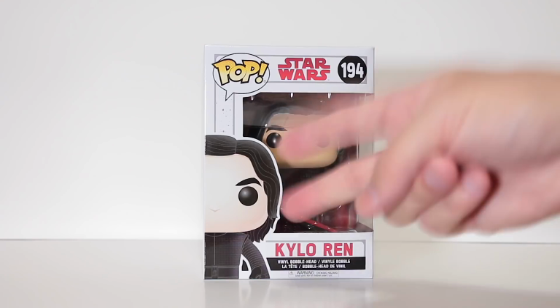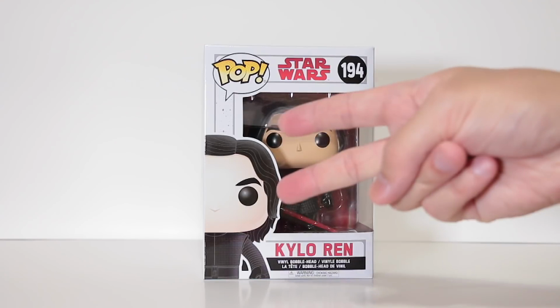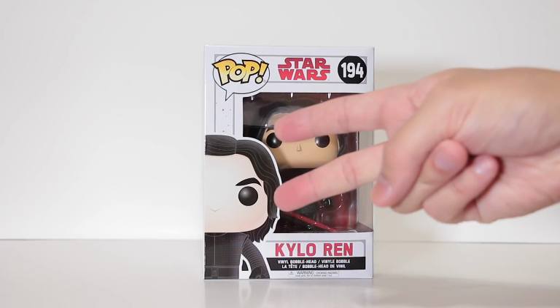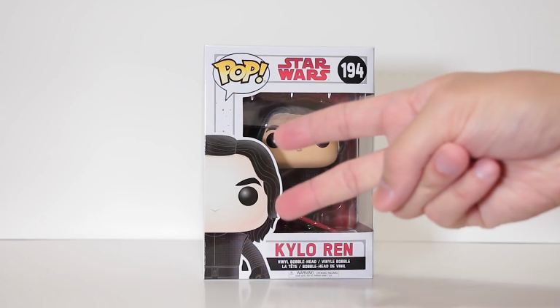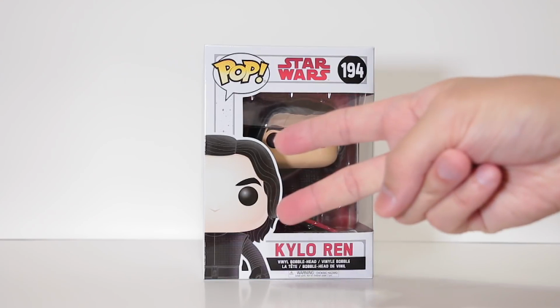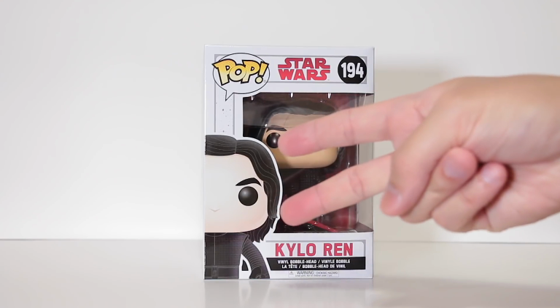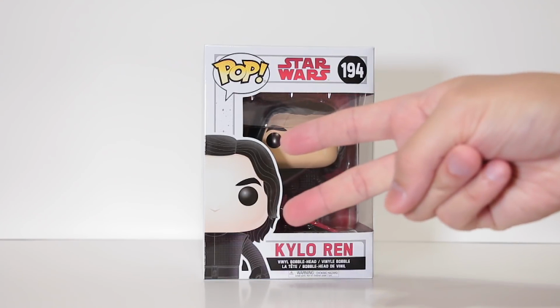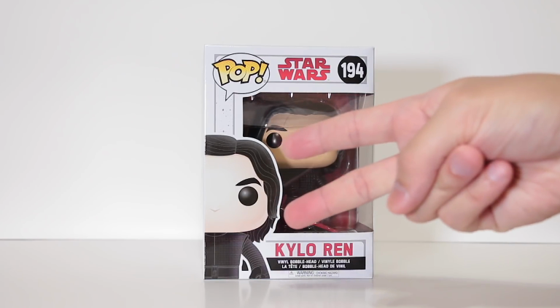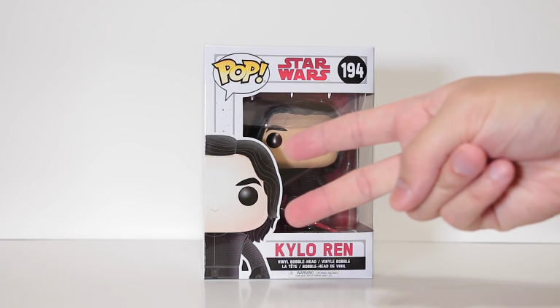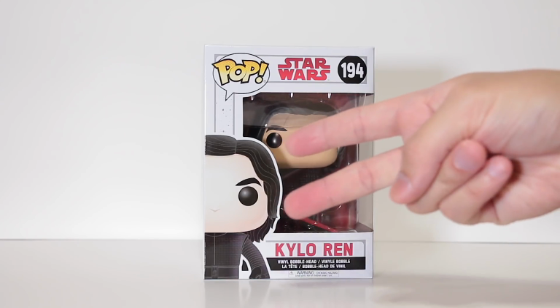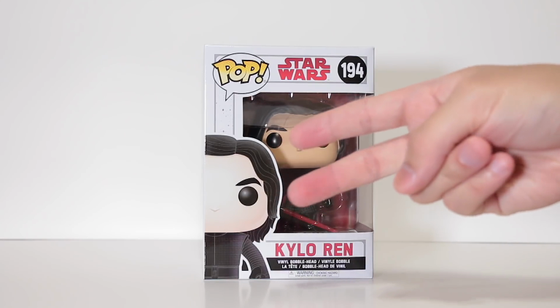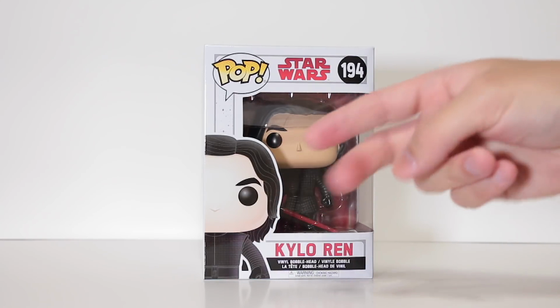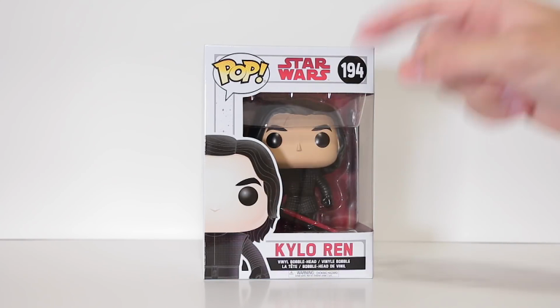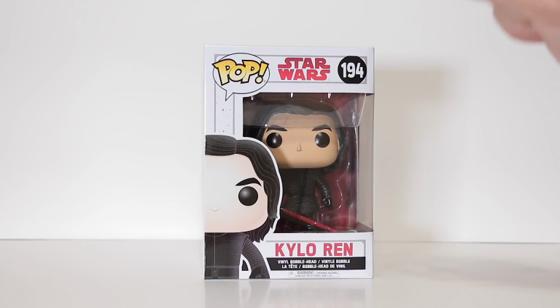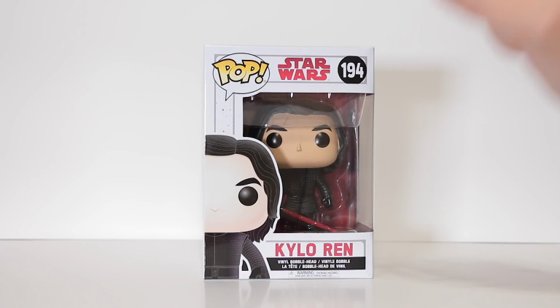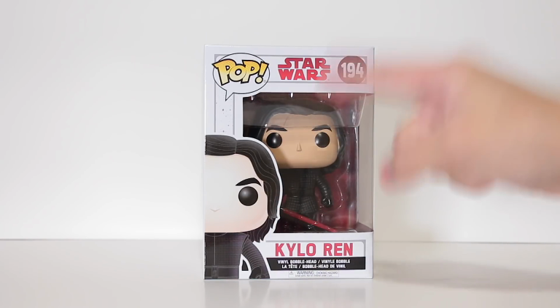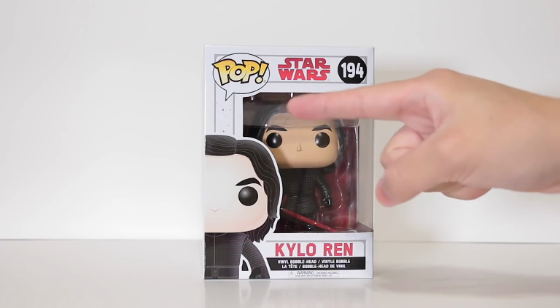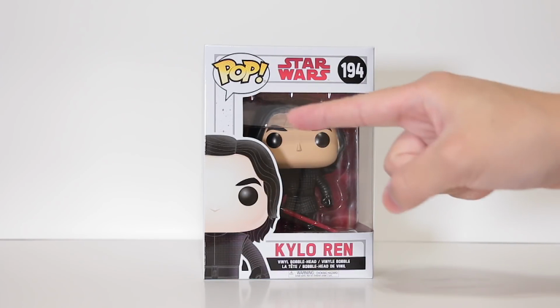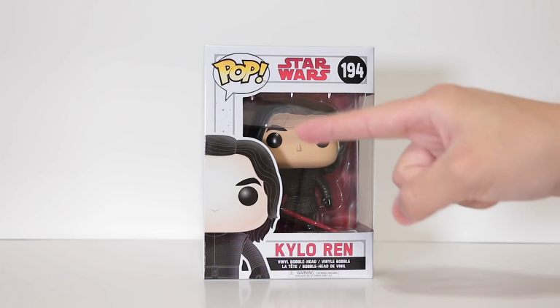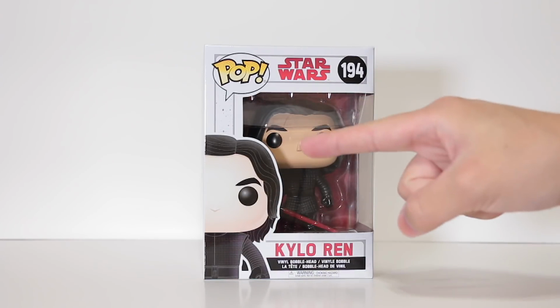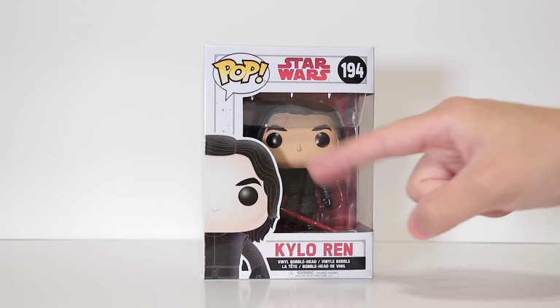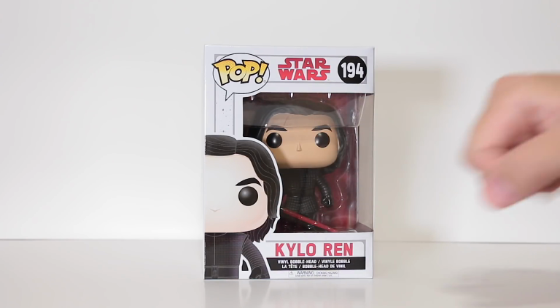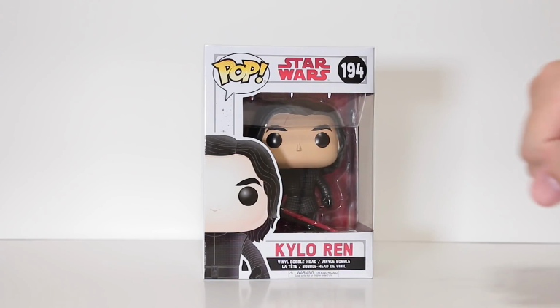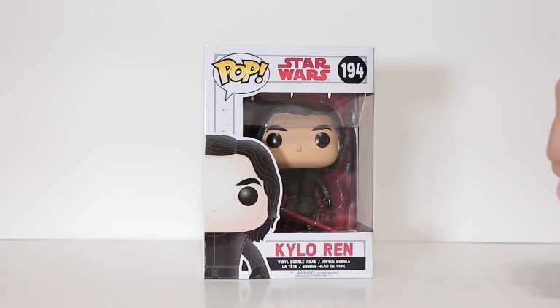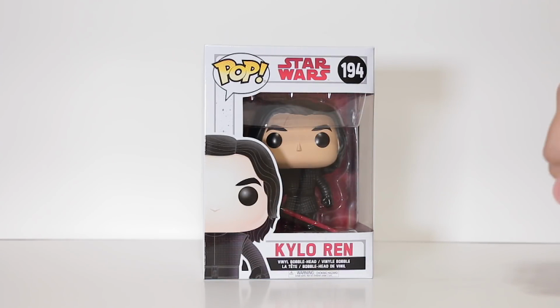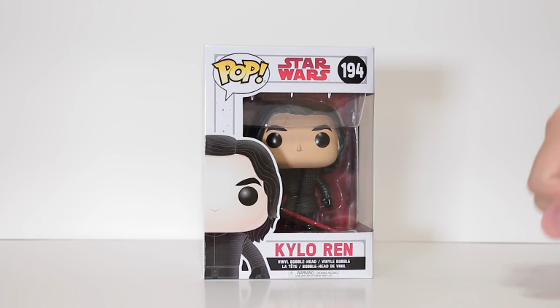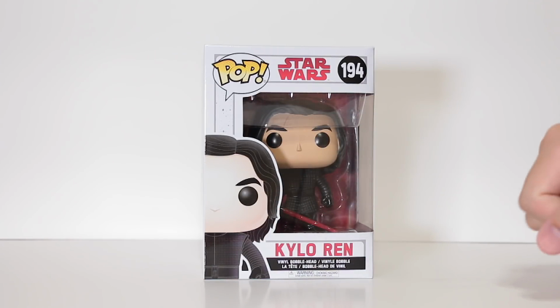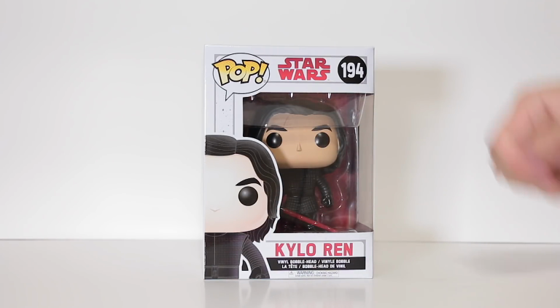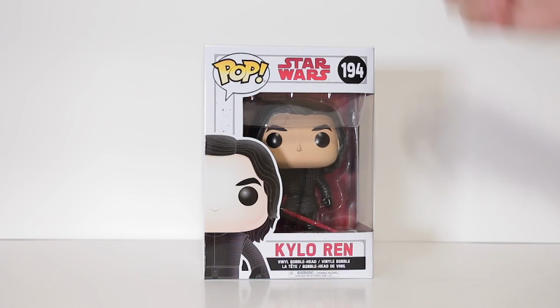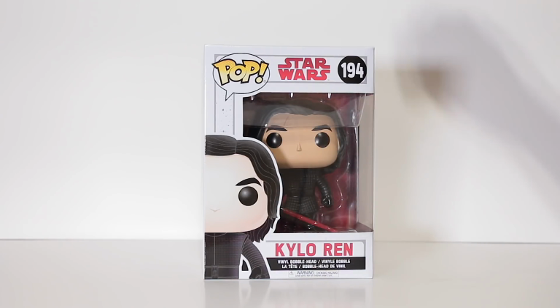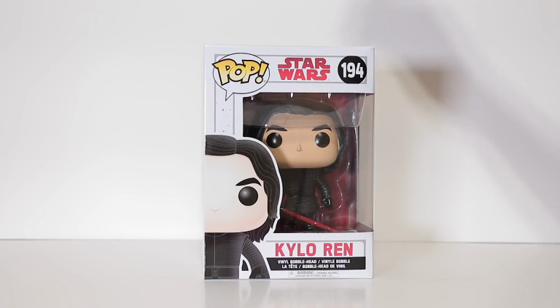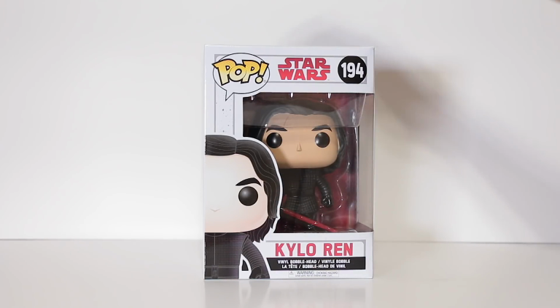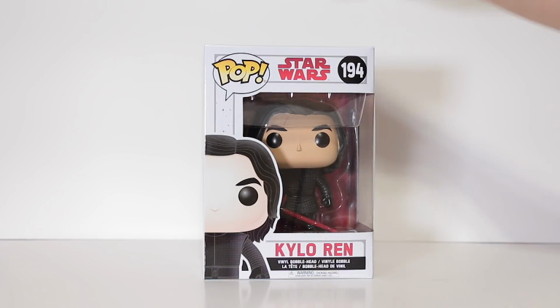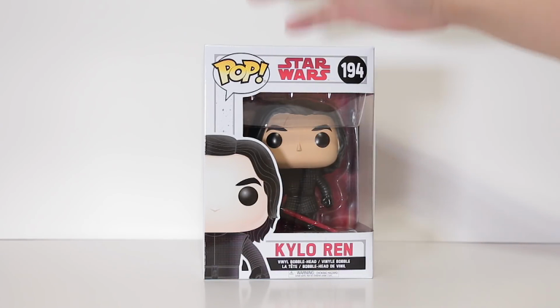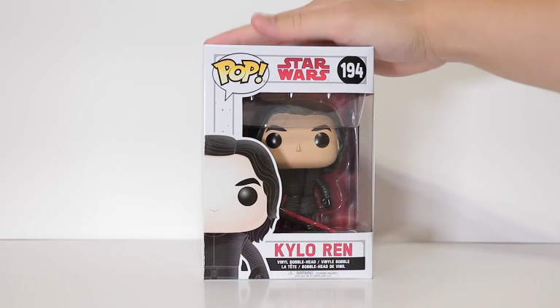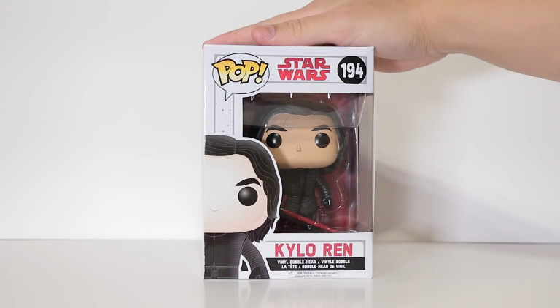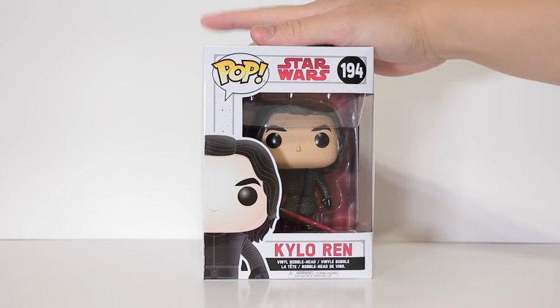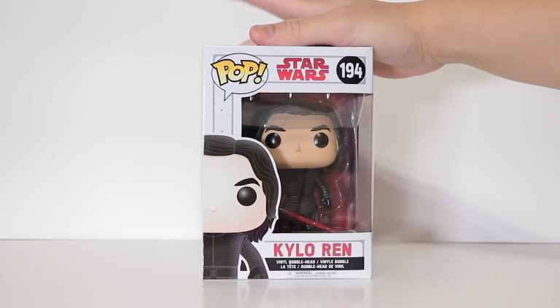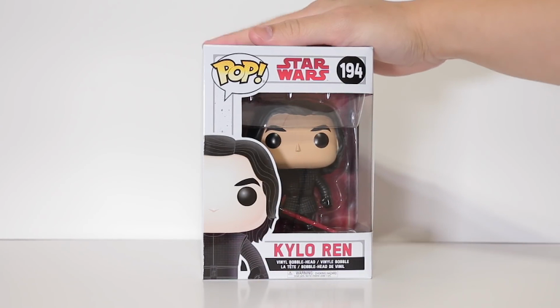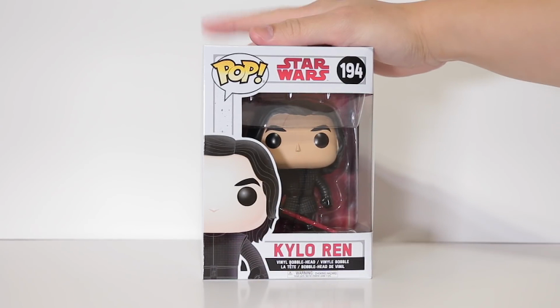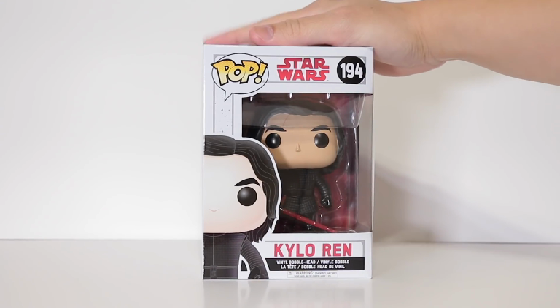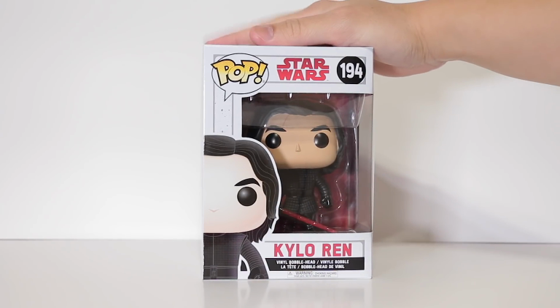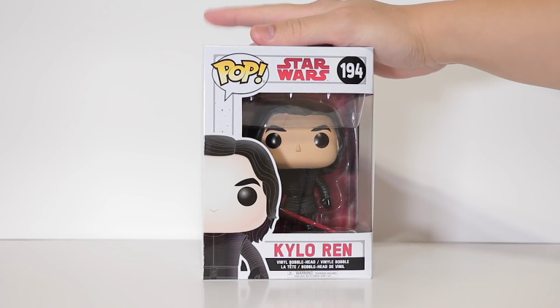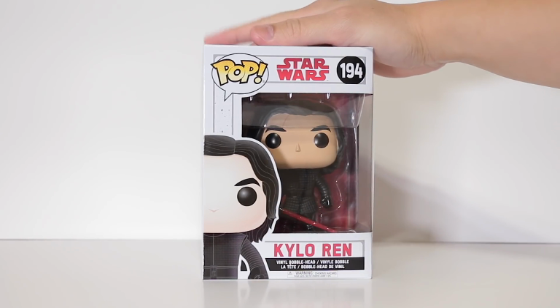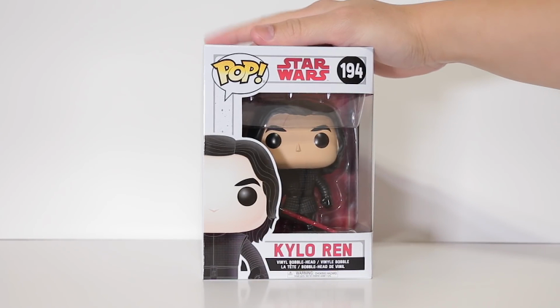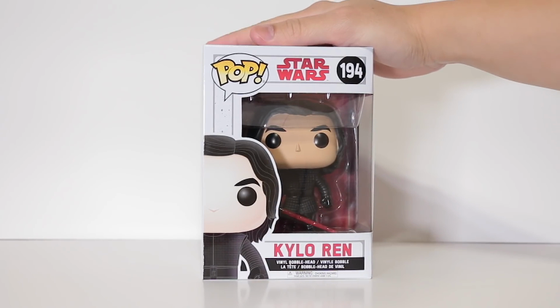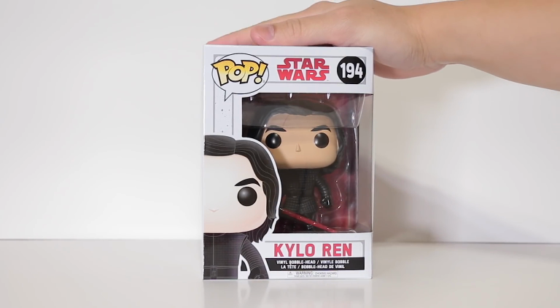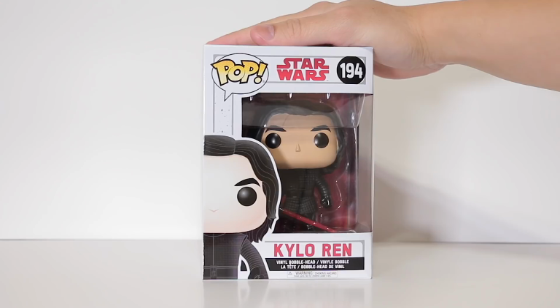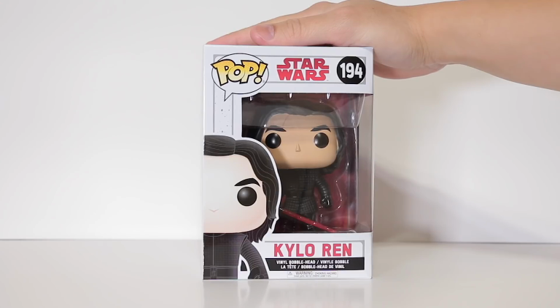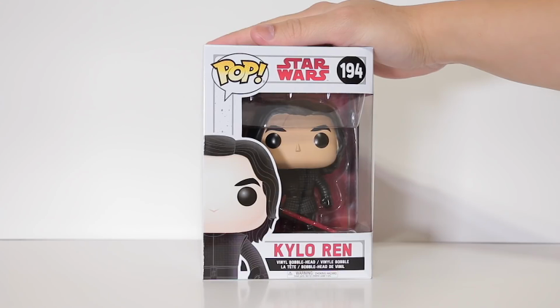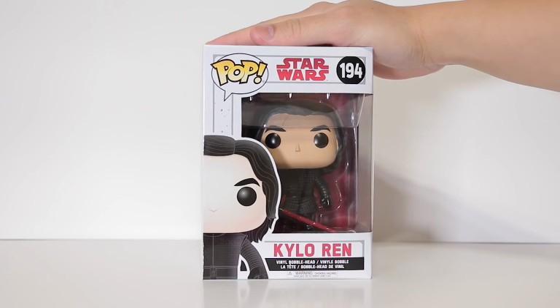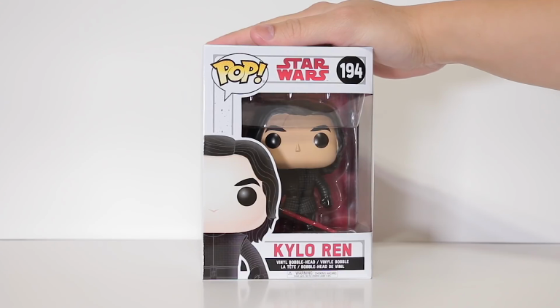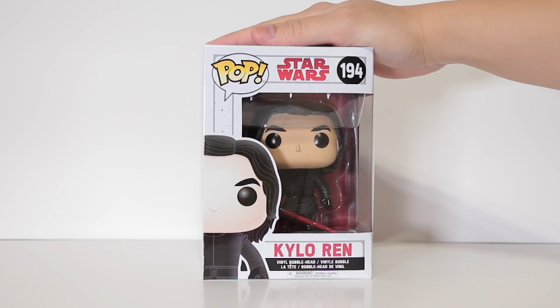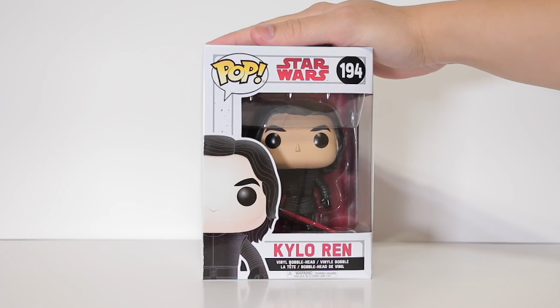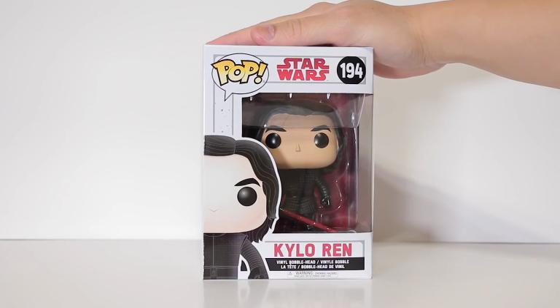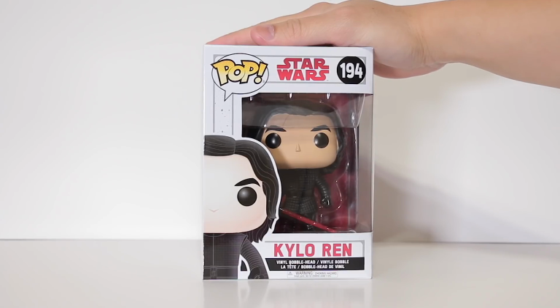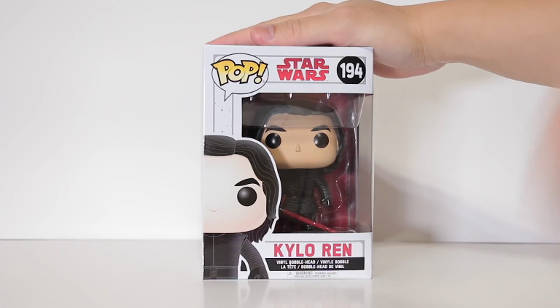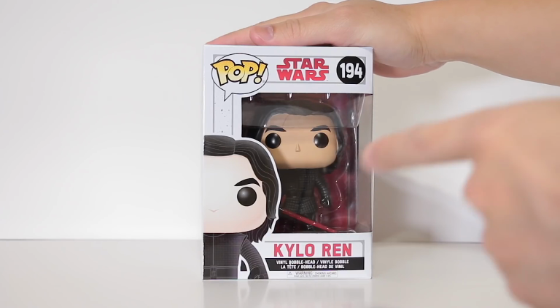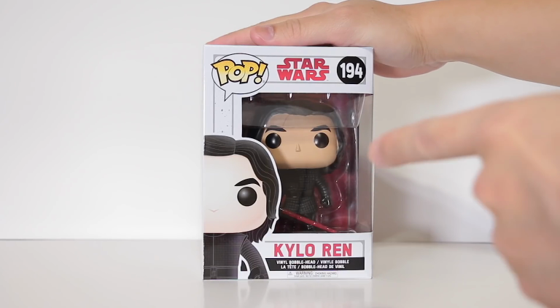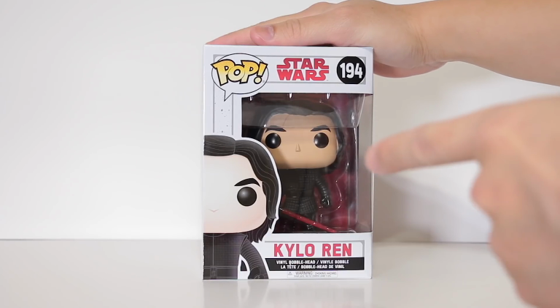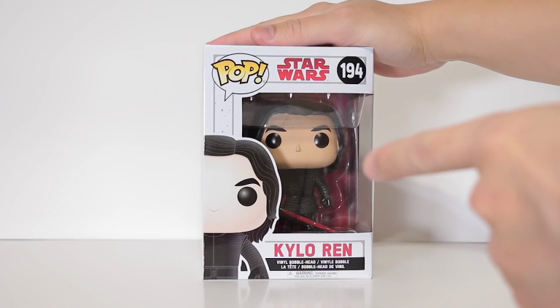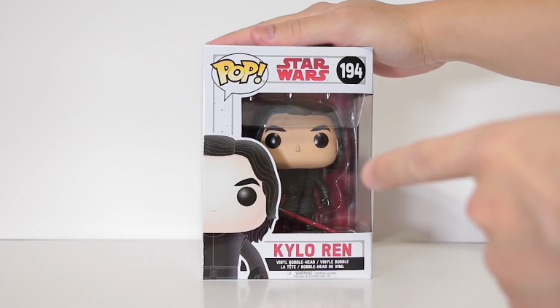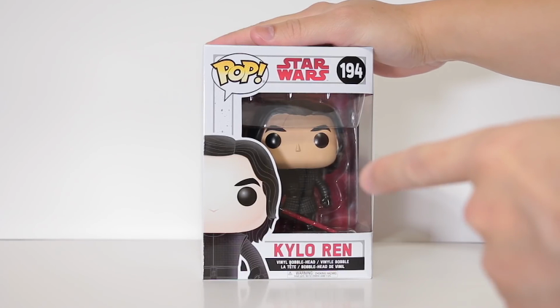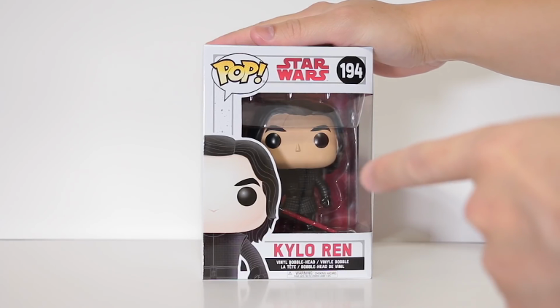What's up guys? Back with another Last Jedi unboxing for you. Got Kylo Ren no mask for you today, so let's go ahead and get right into it.